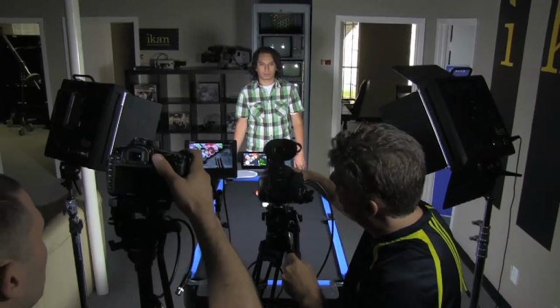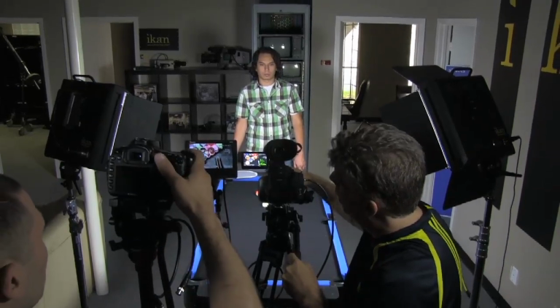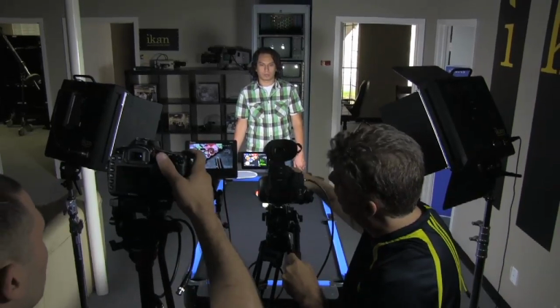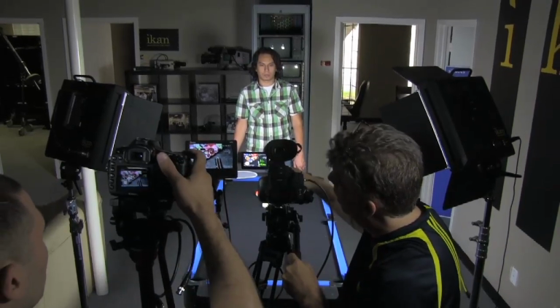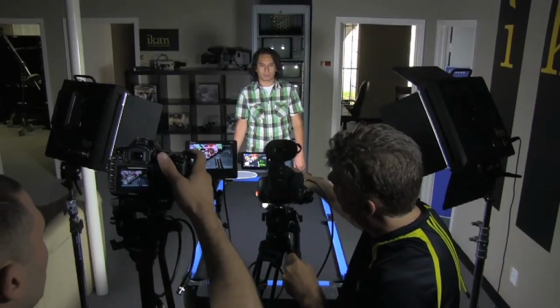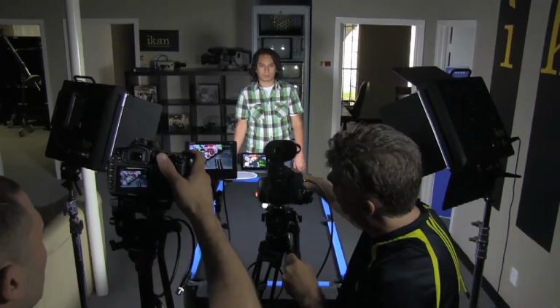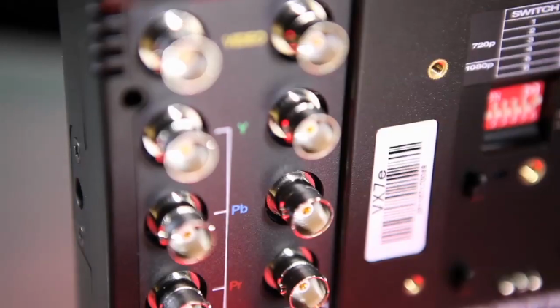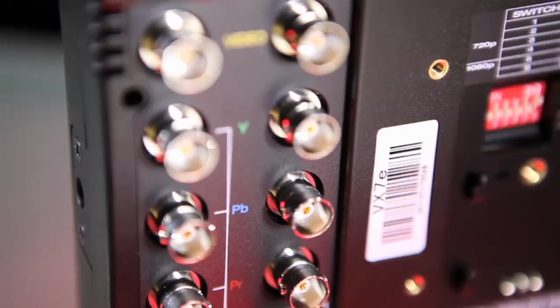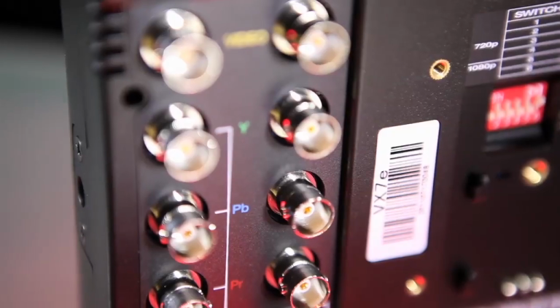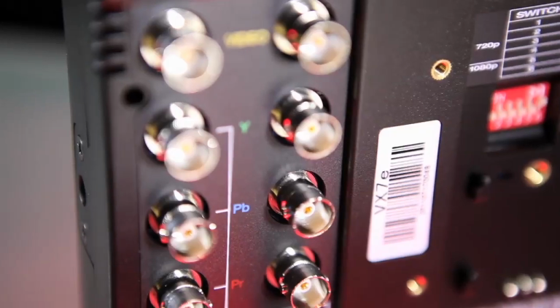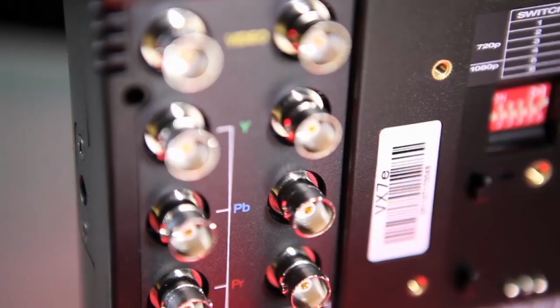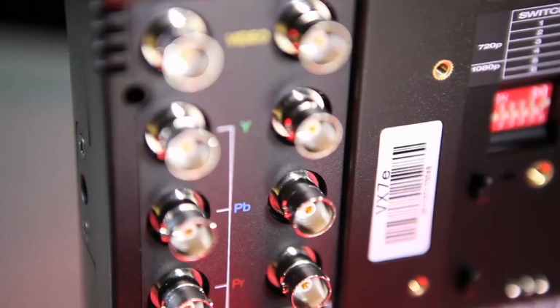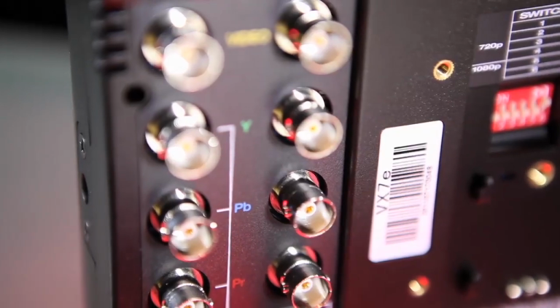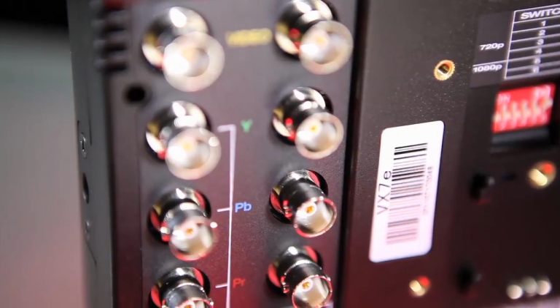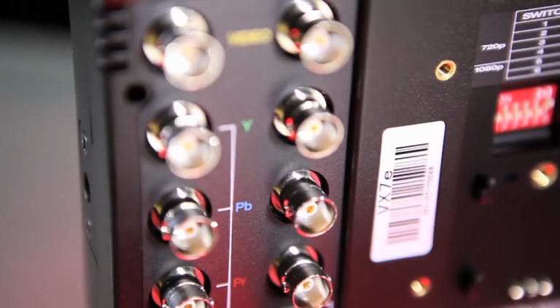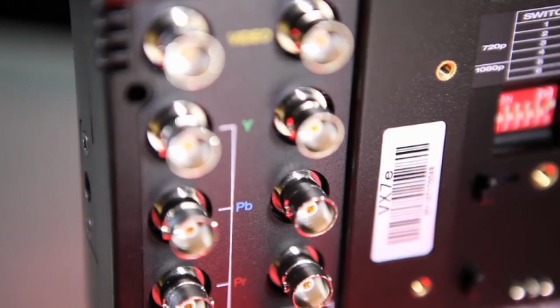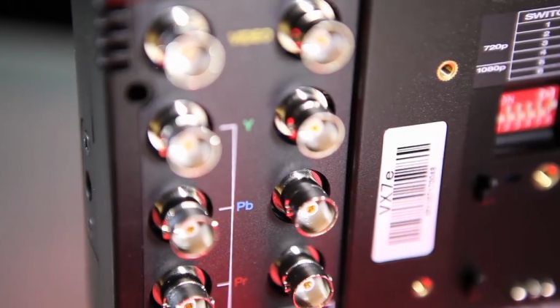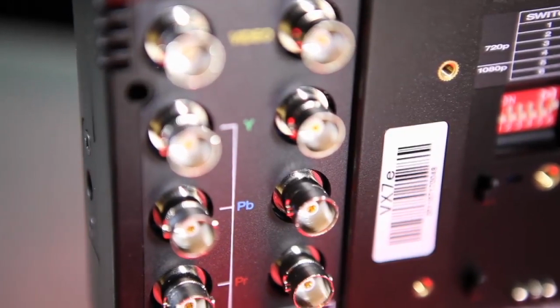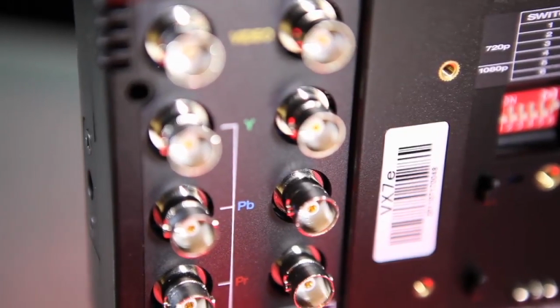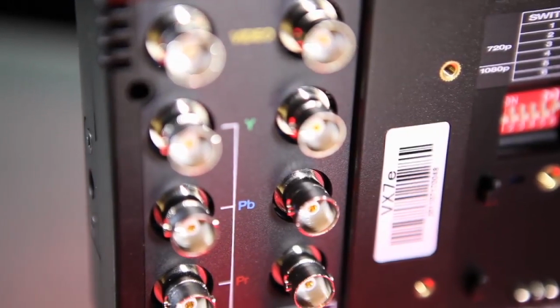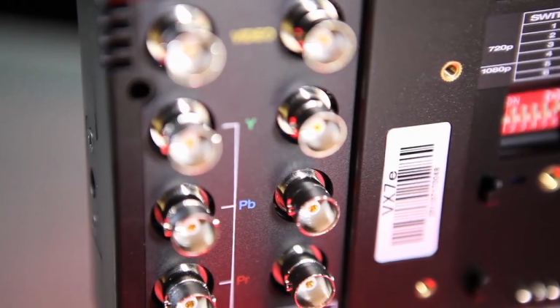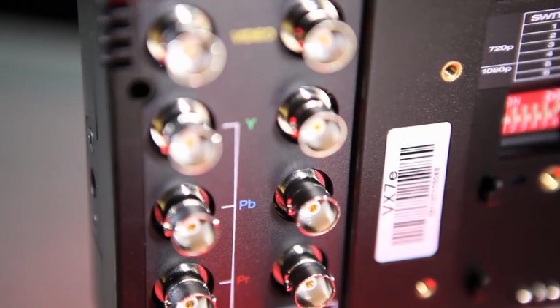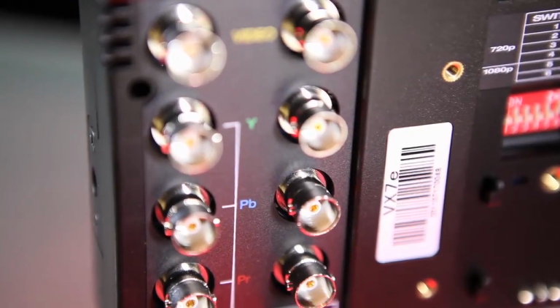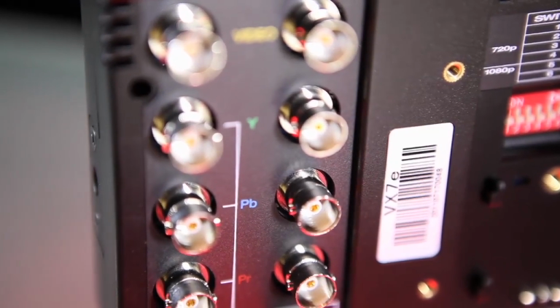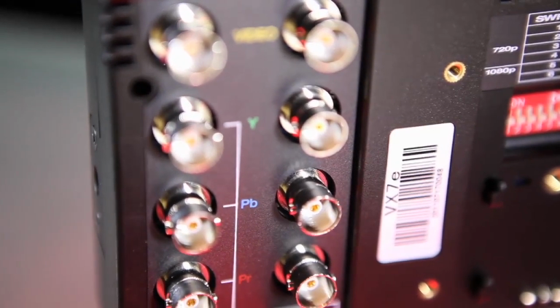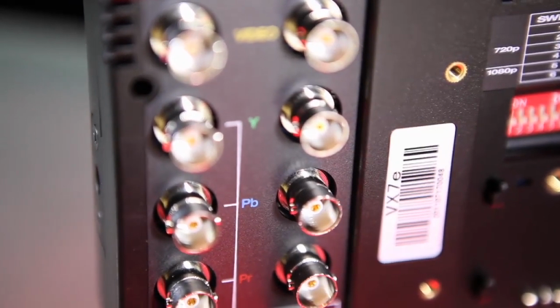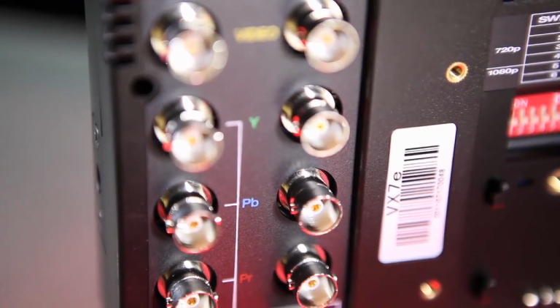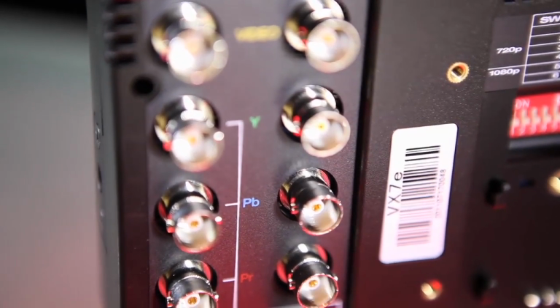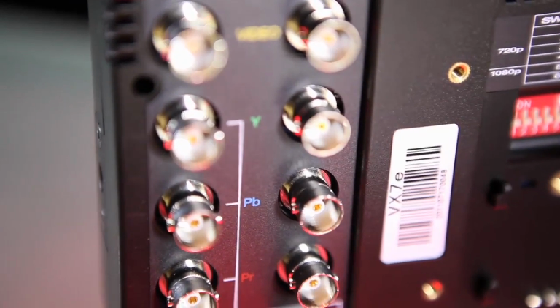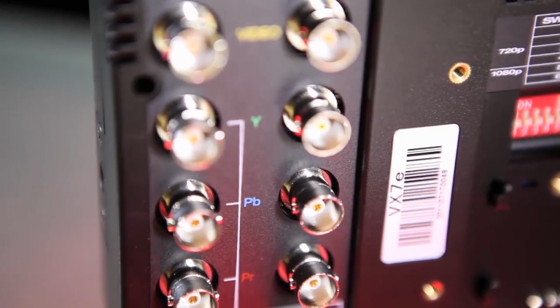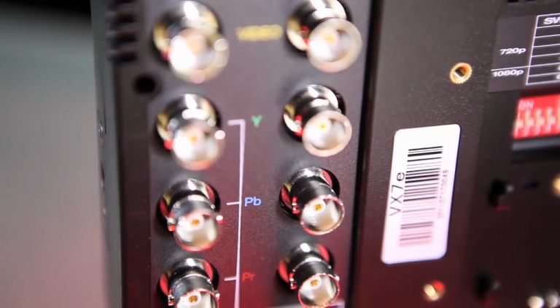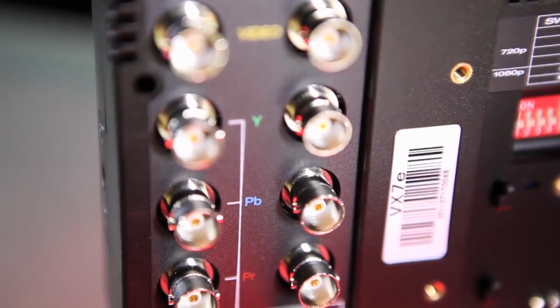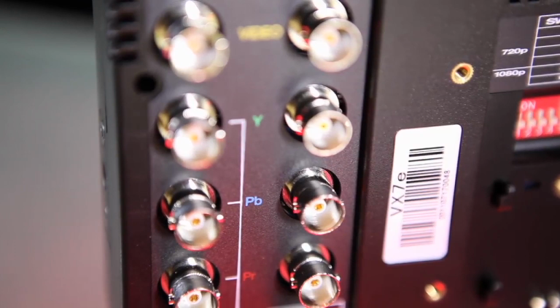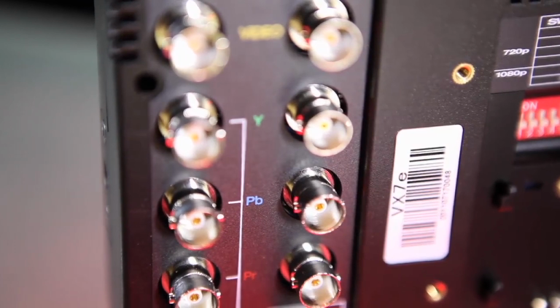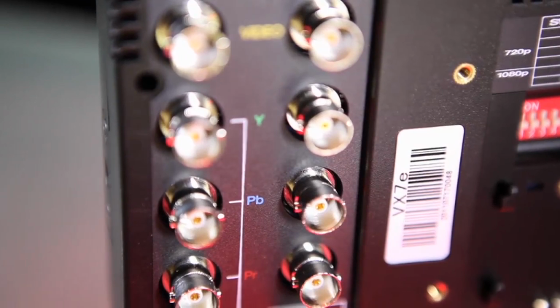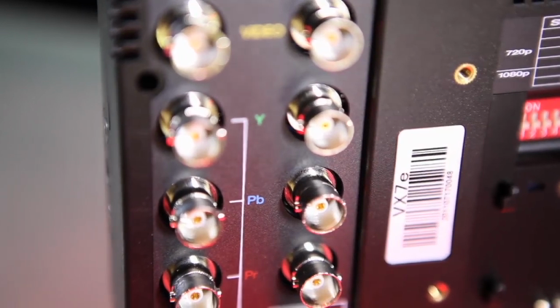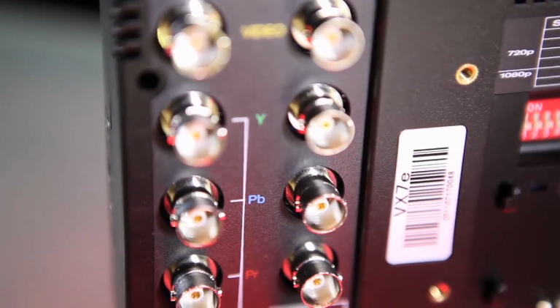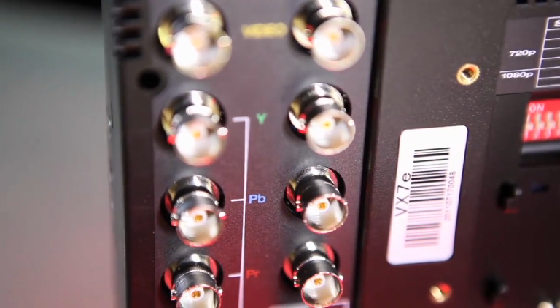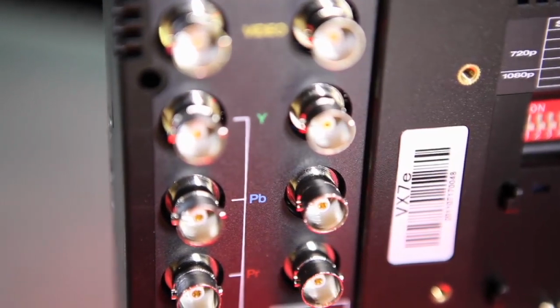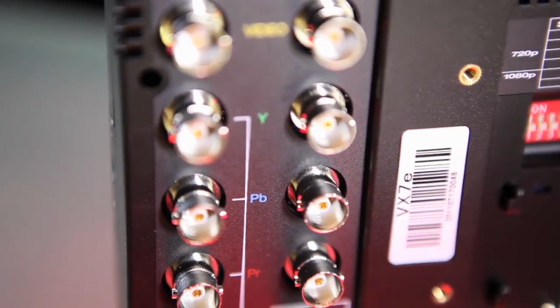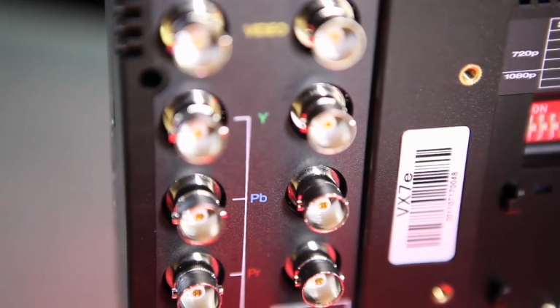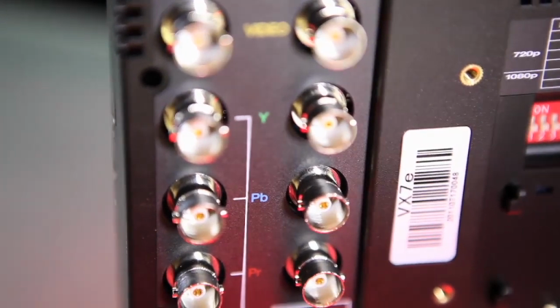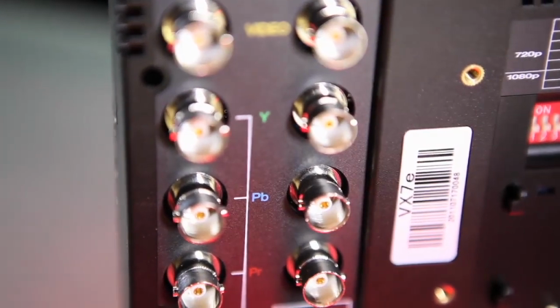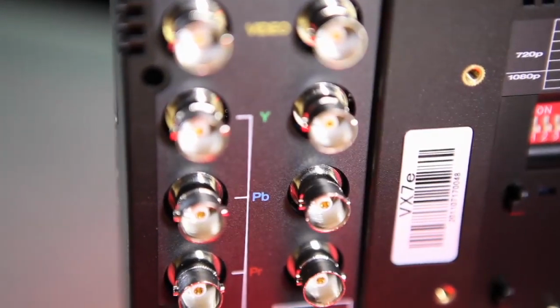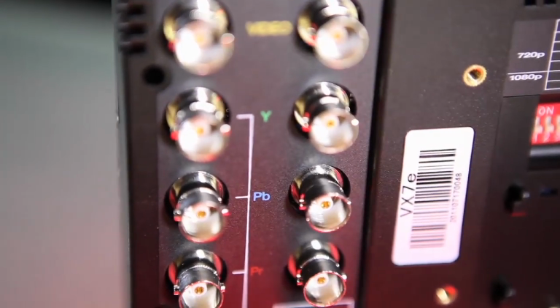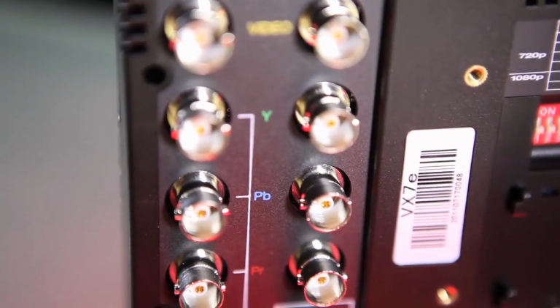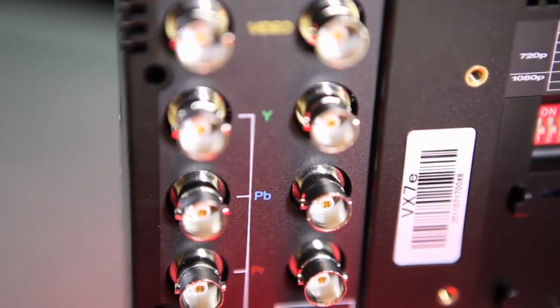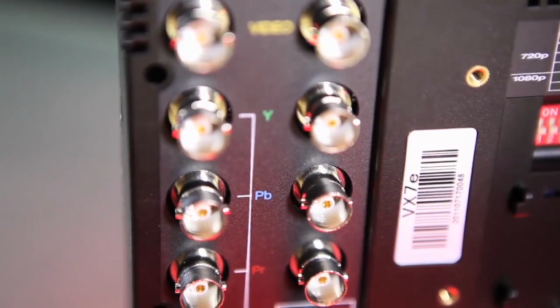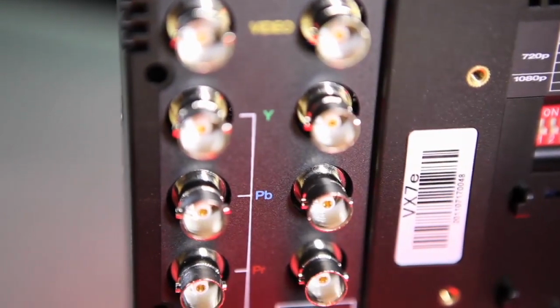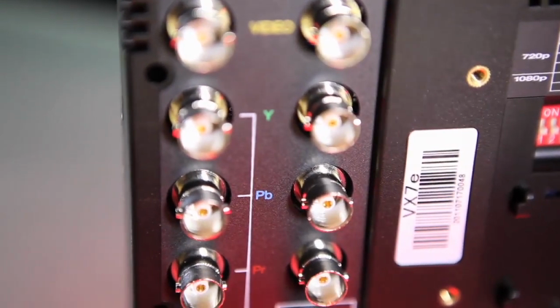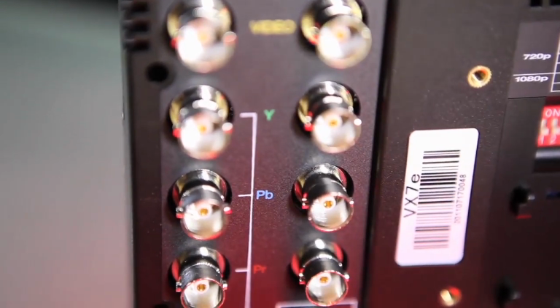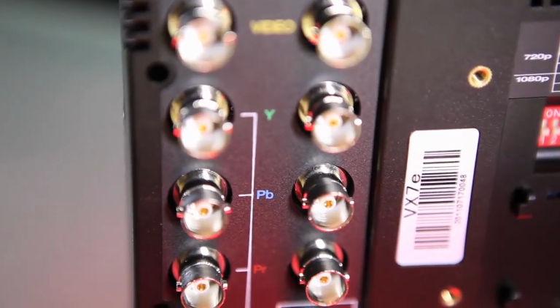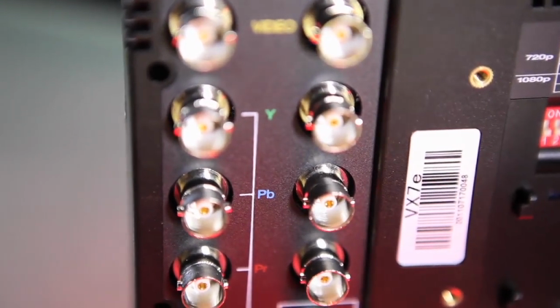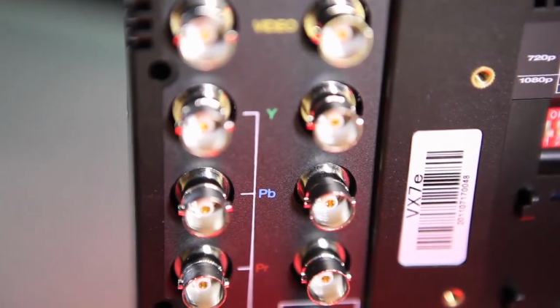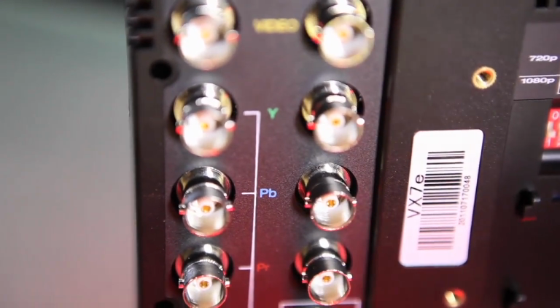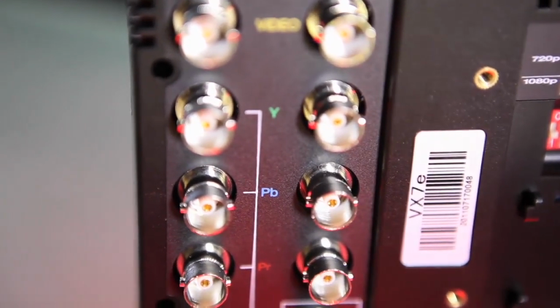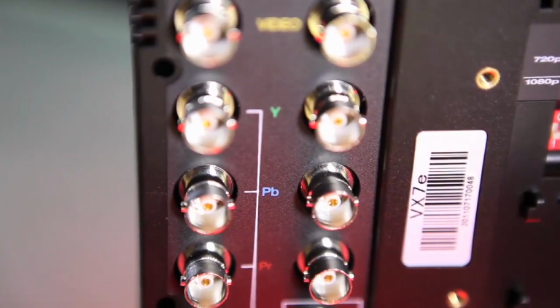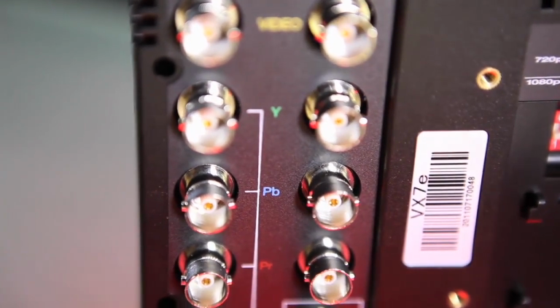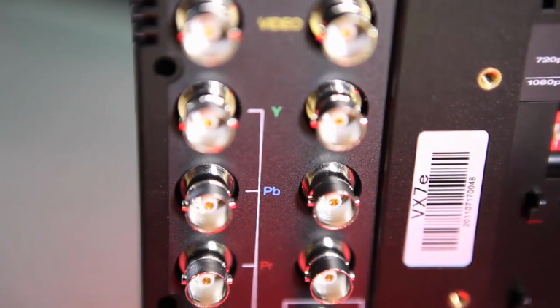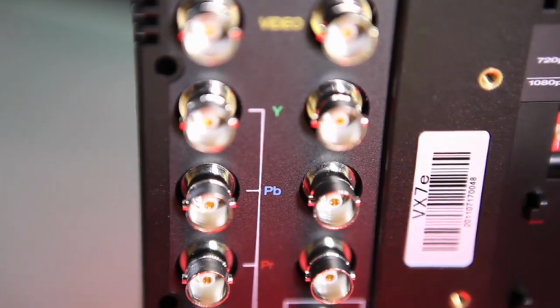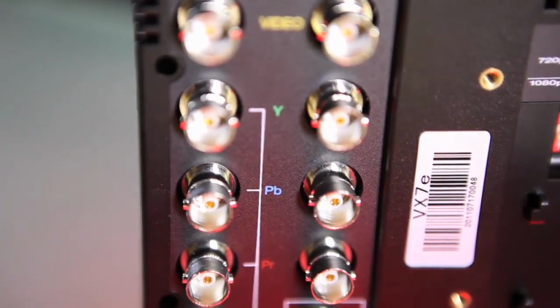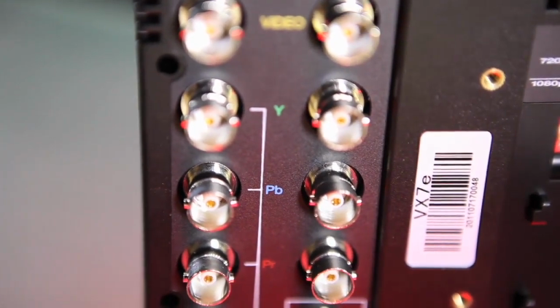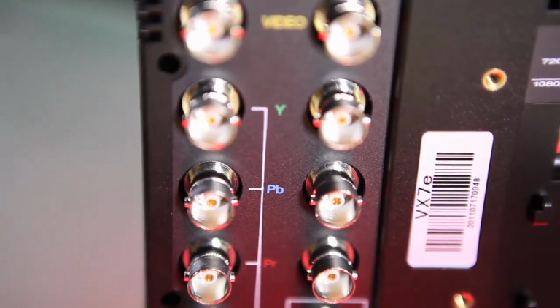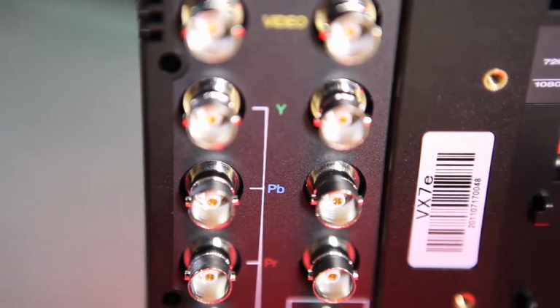Connections include HD SDI, HDMI in, HD component, and composite.